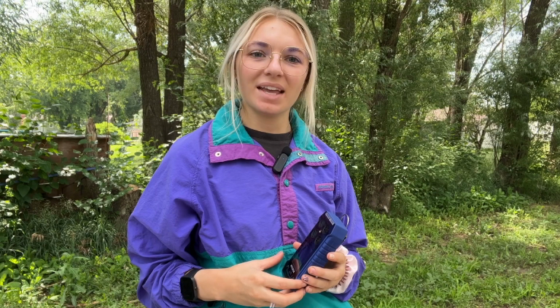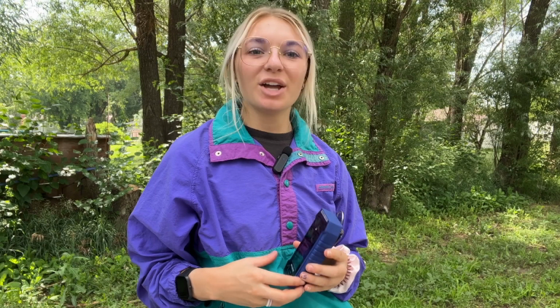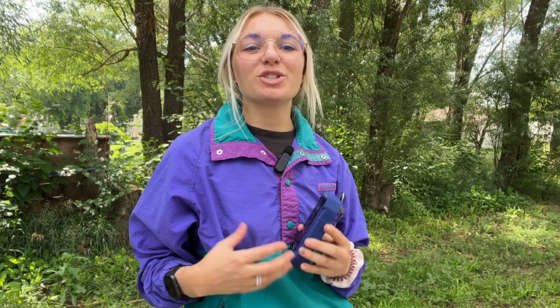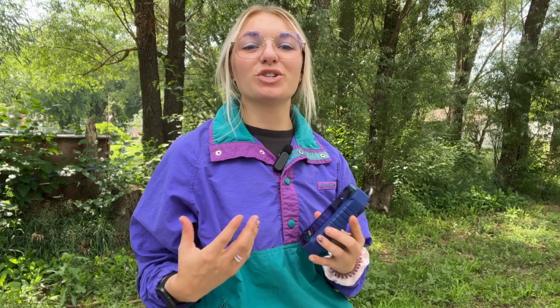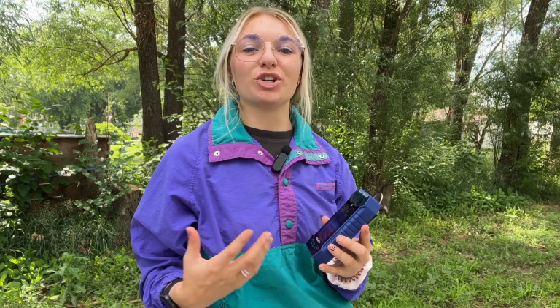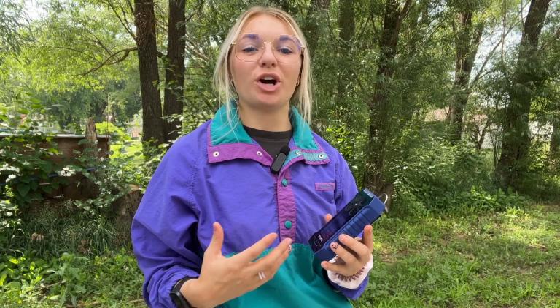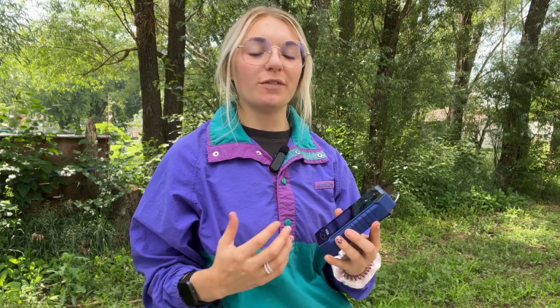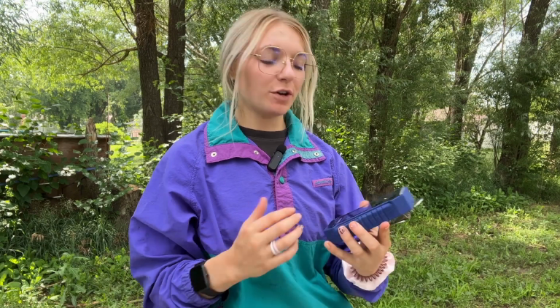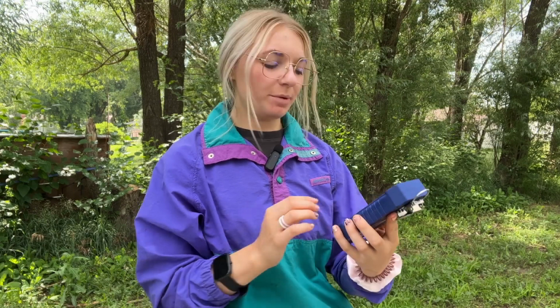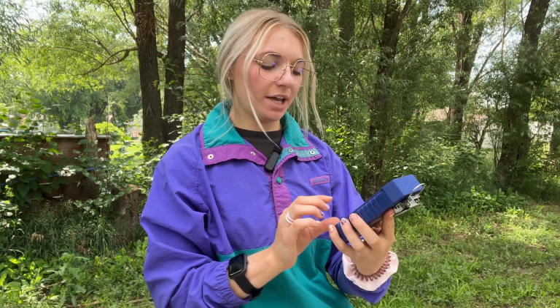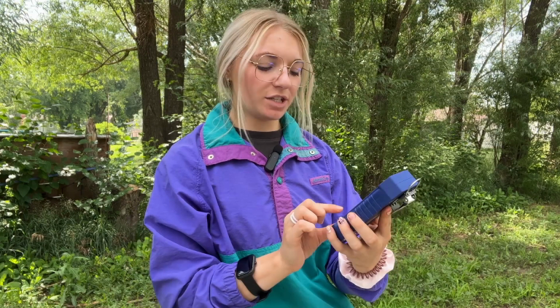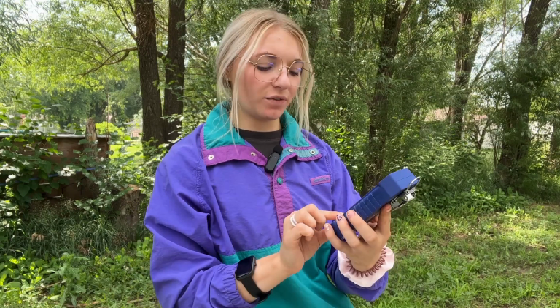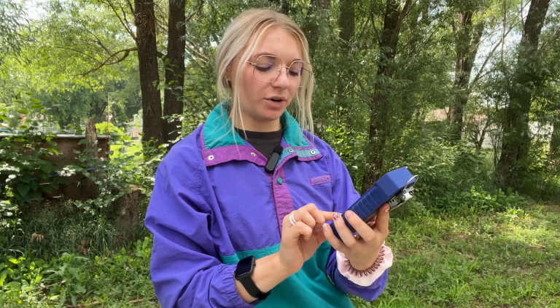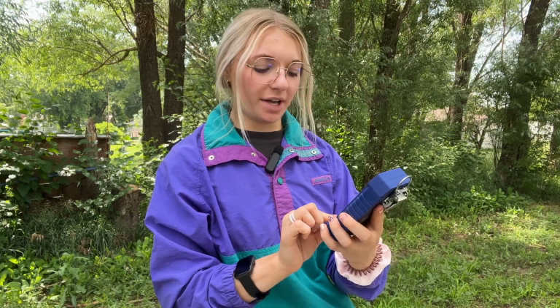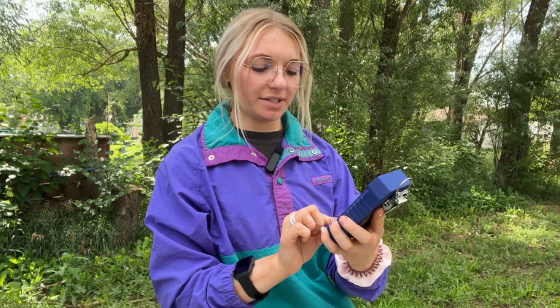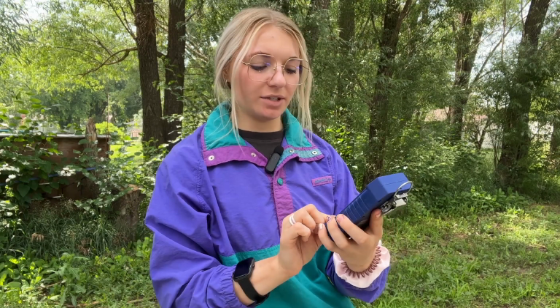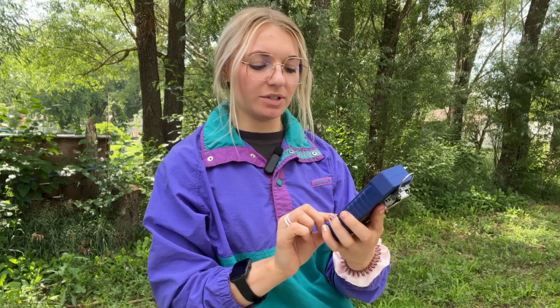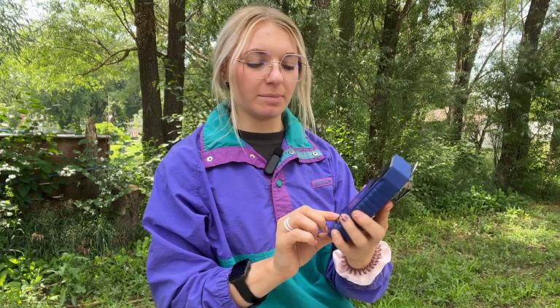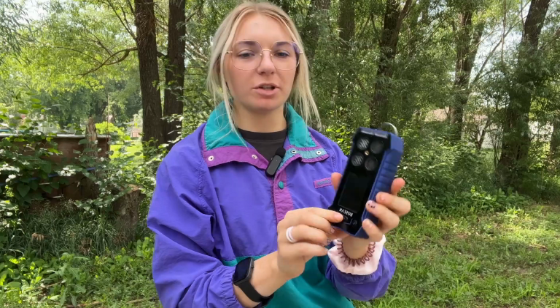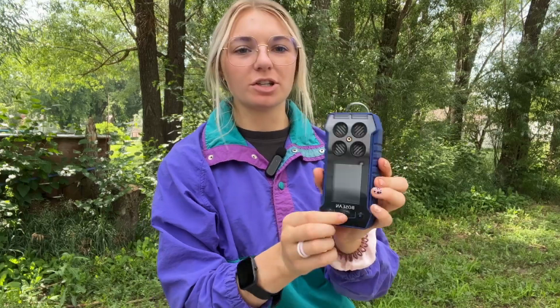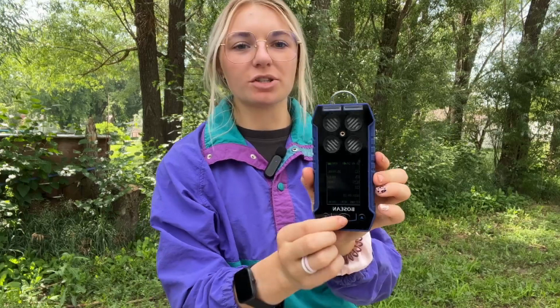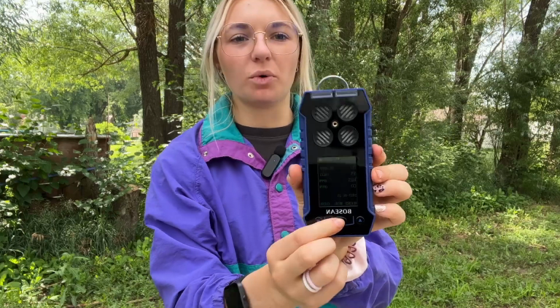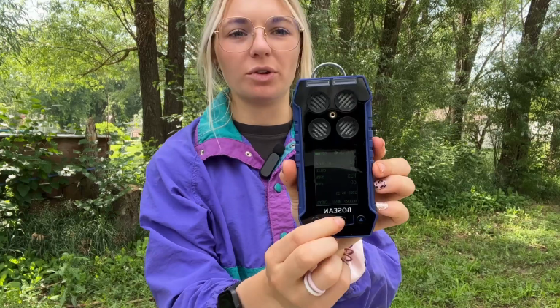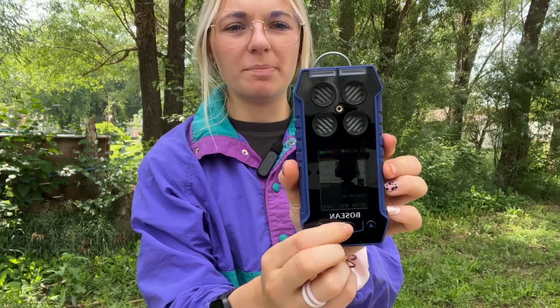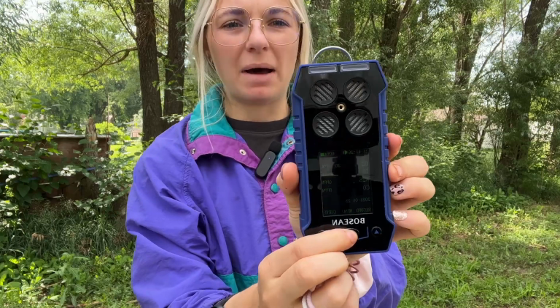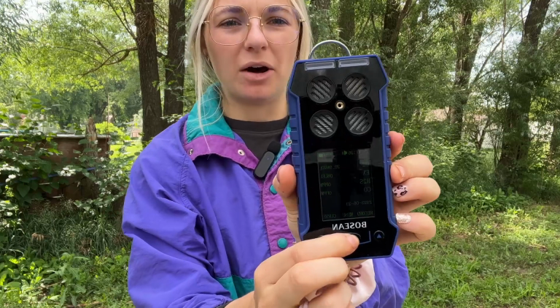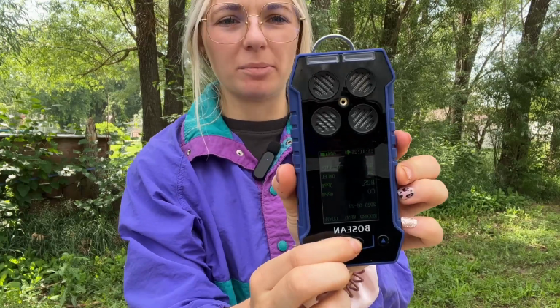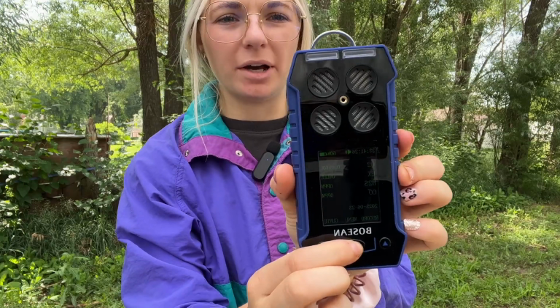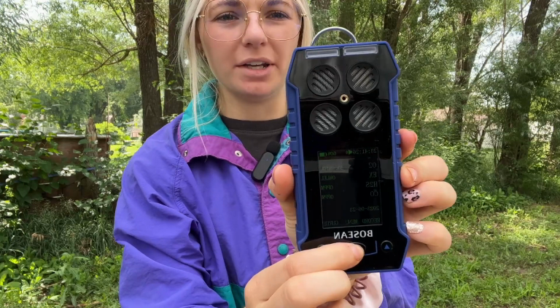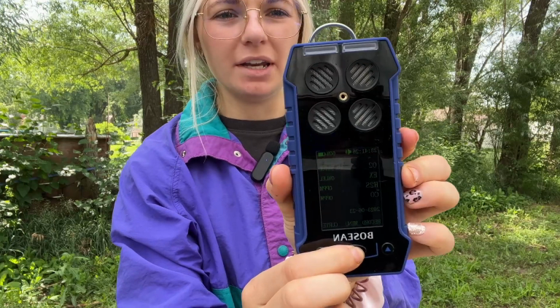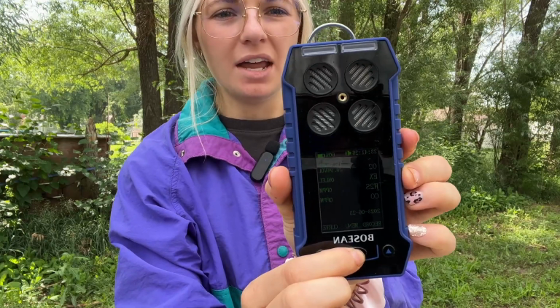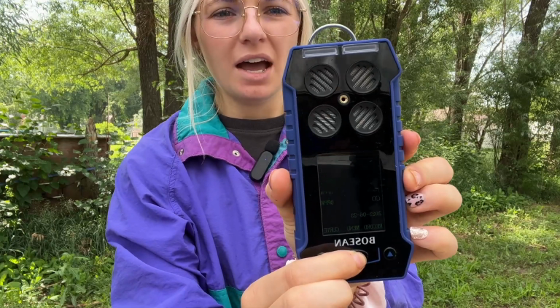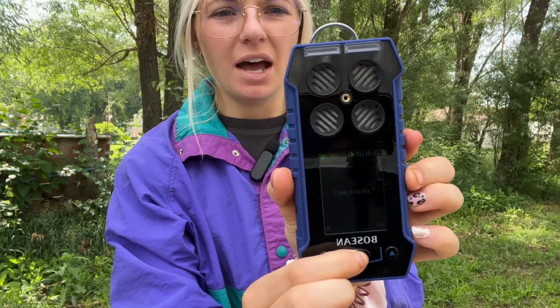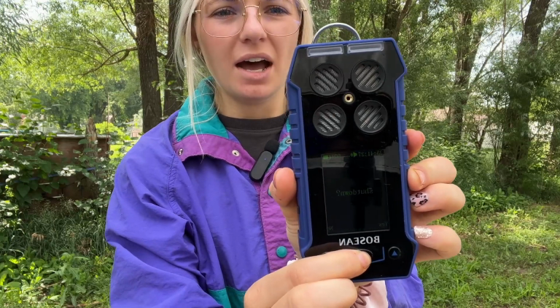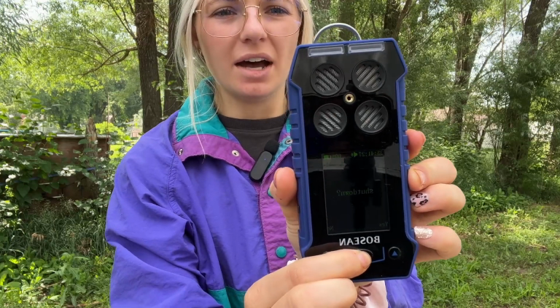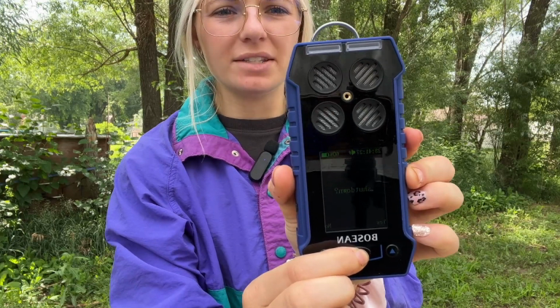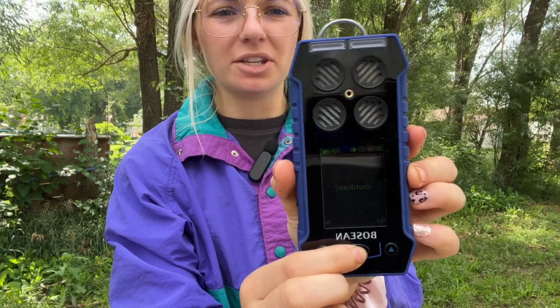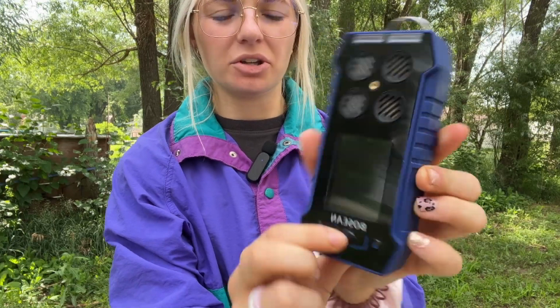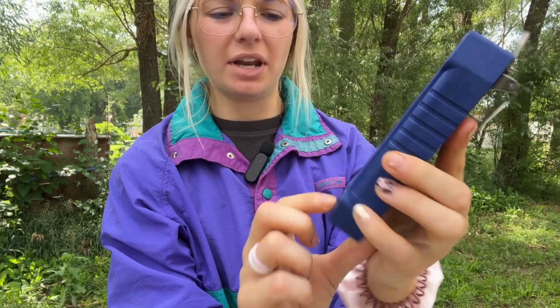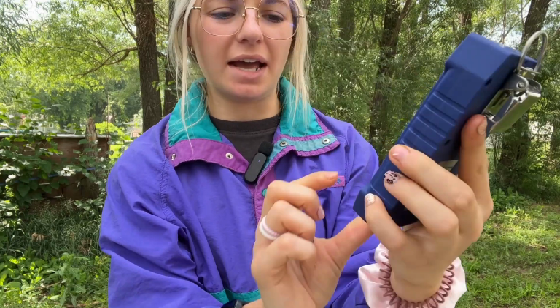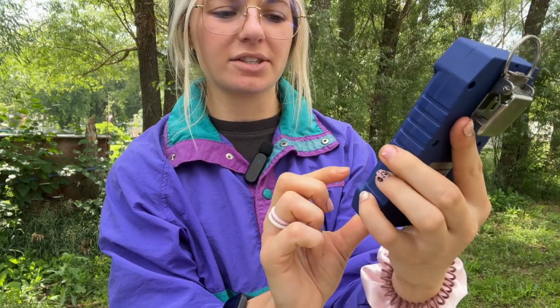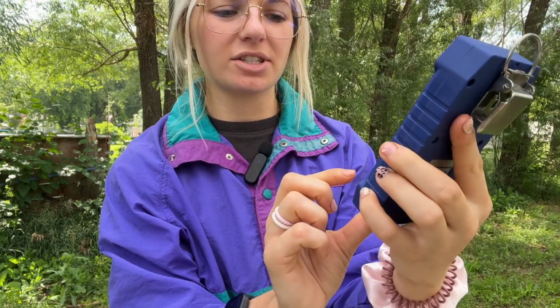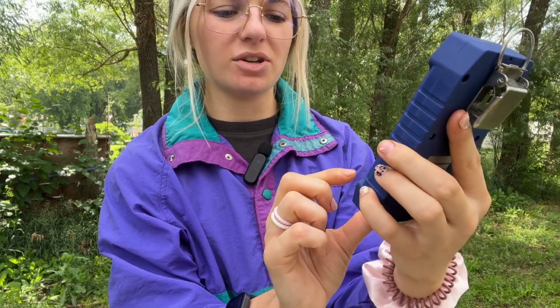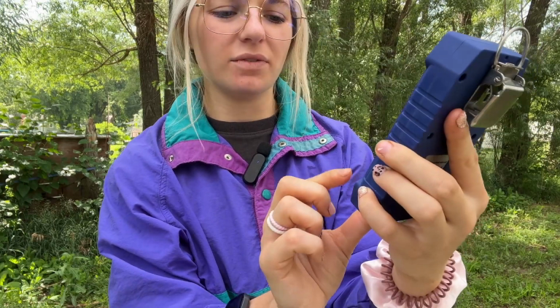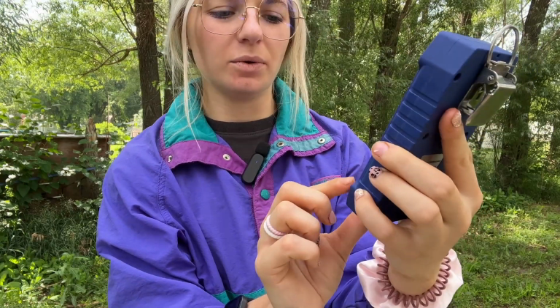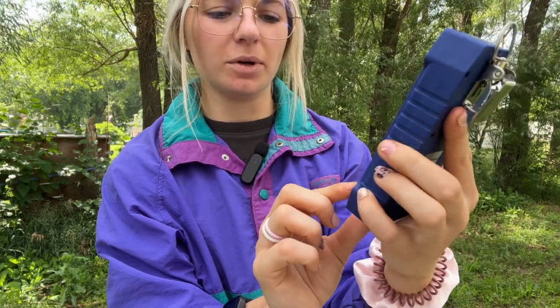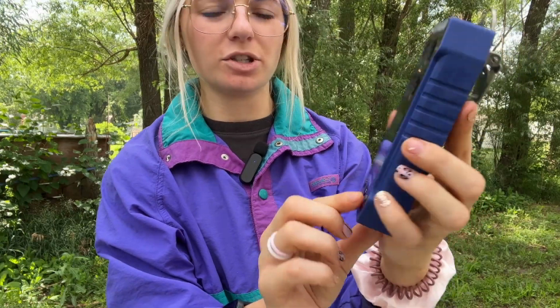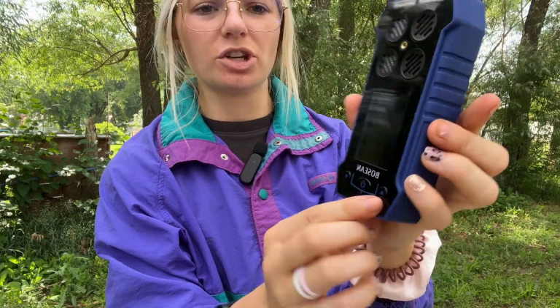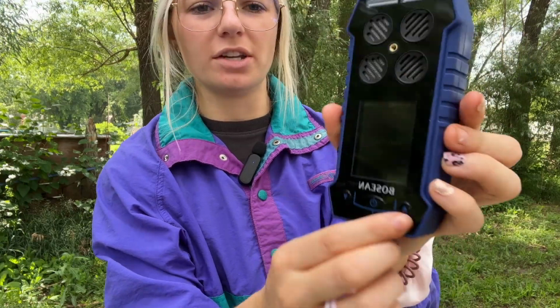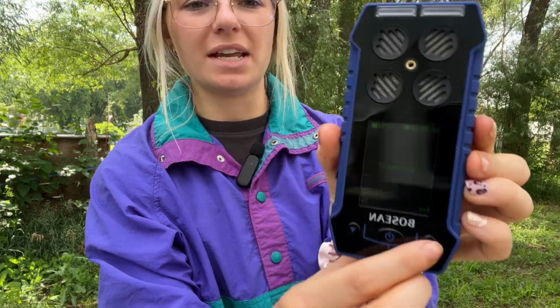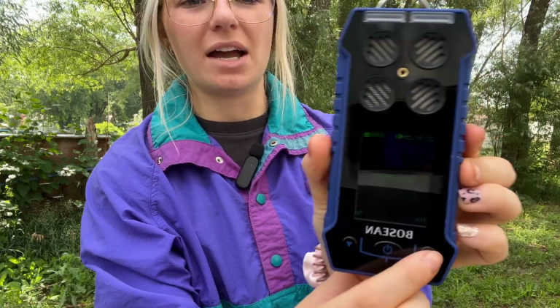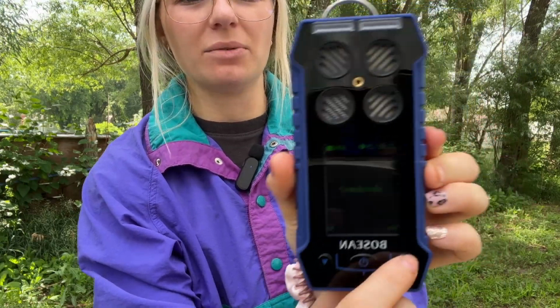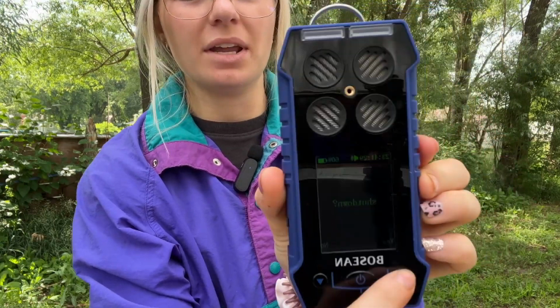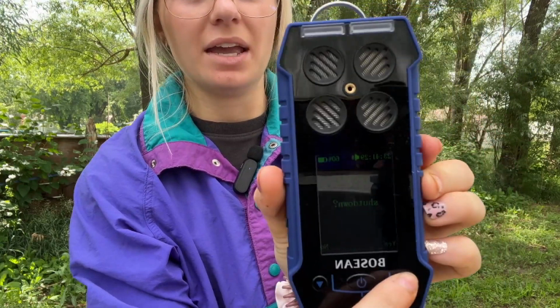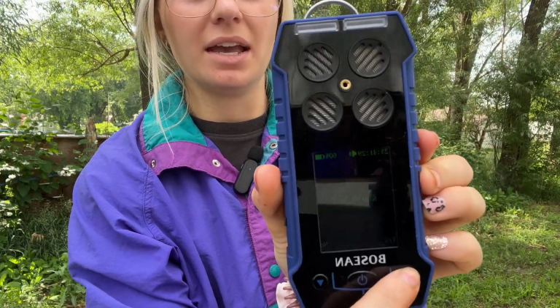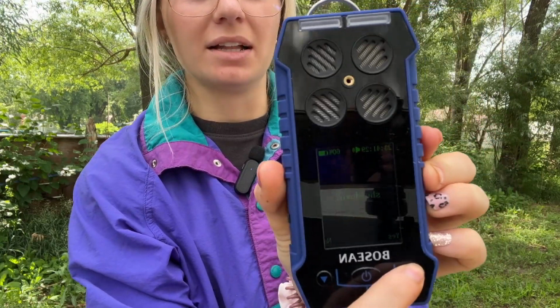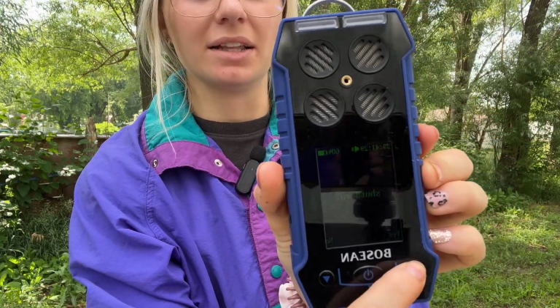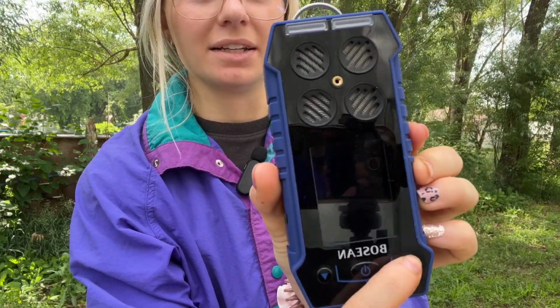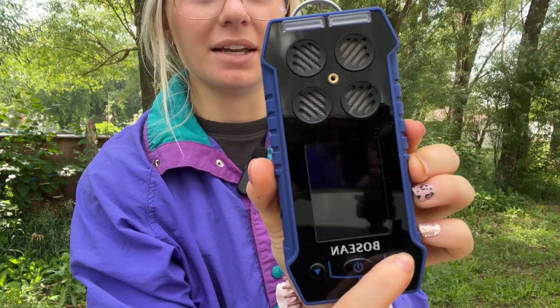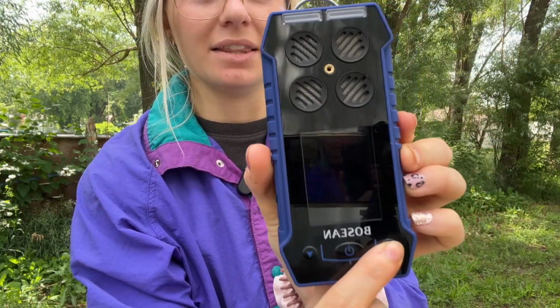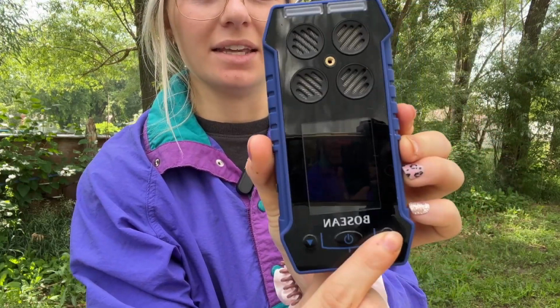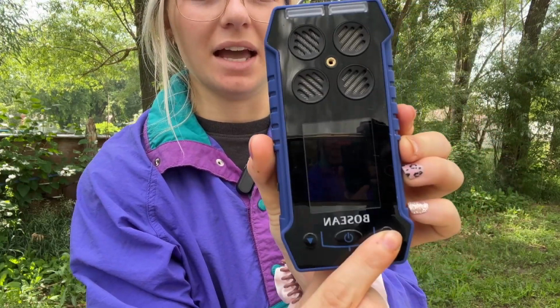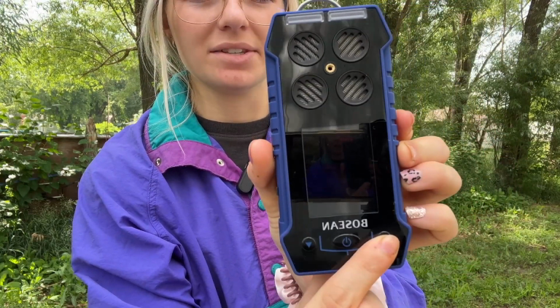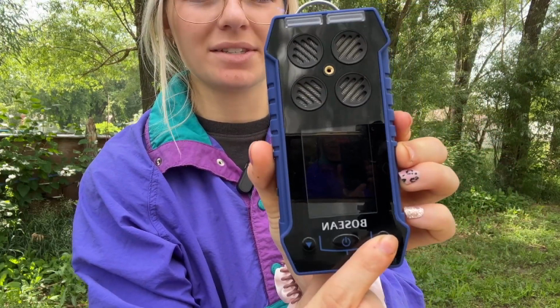To turn off your BH4S, you simply hold the power button until it asks you if you want to shut down, then click yes.